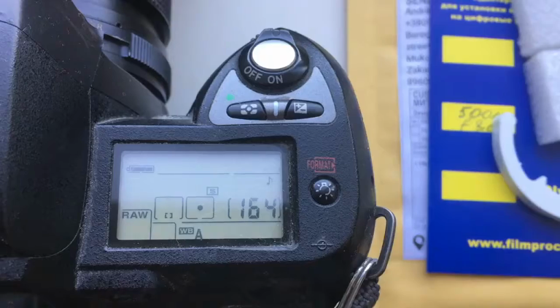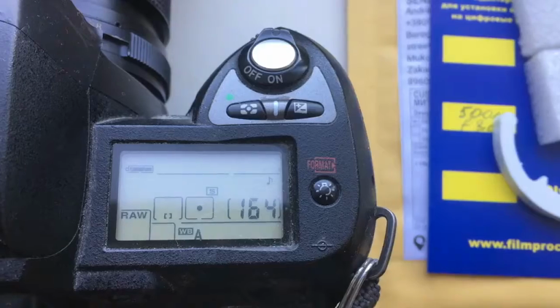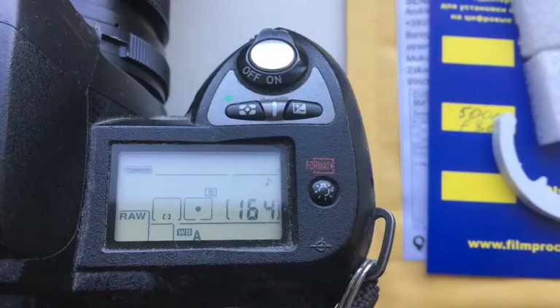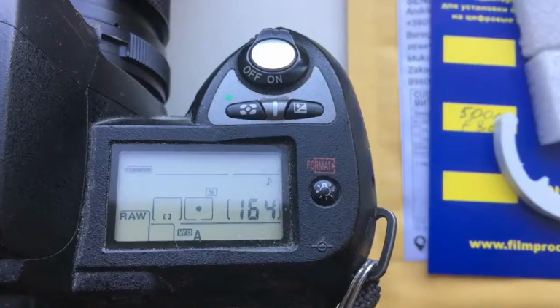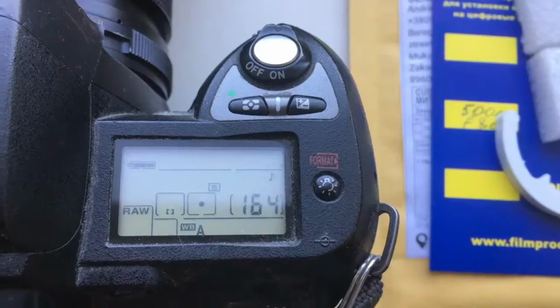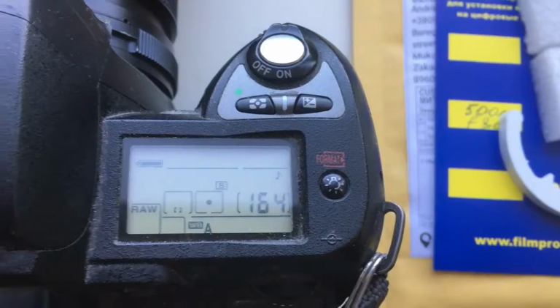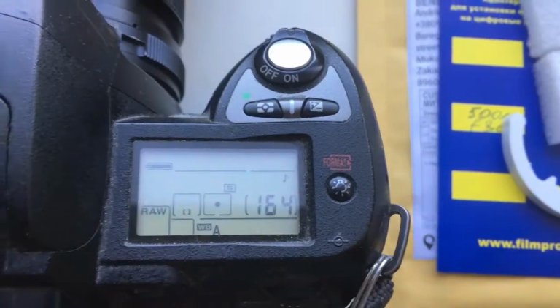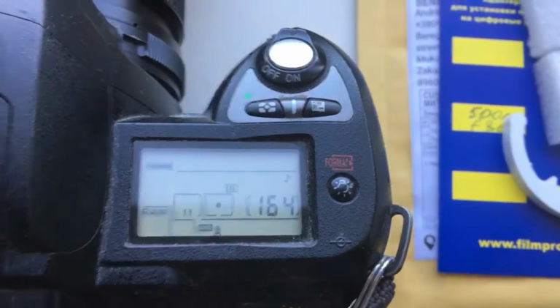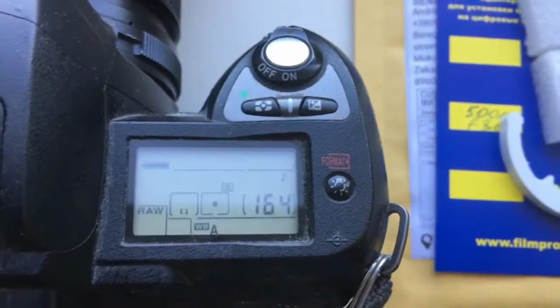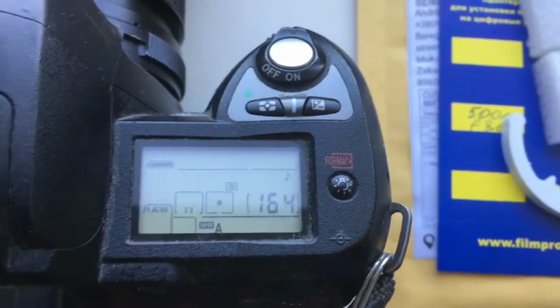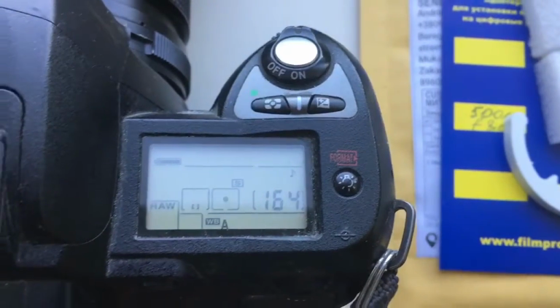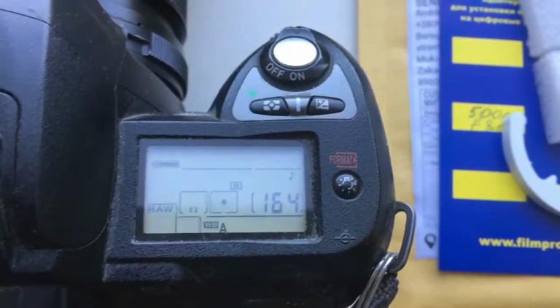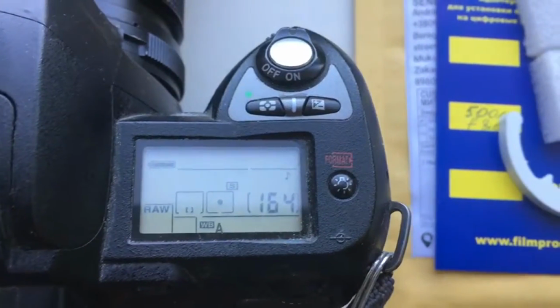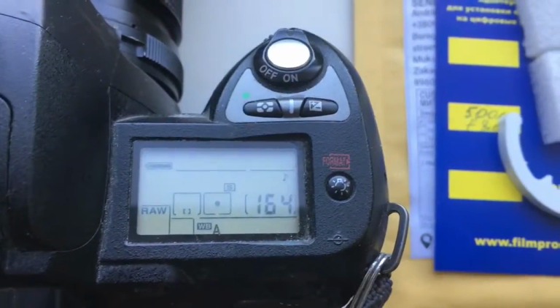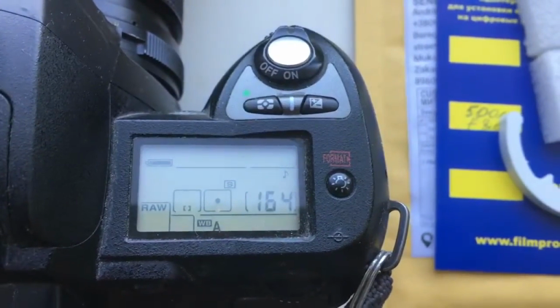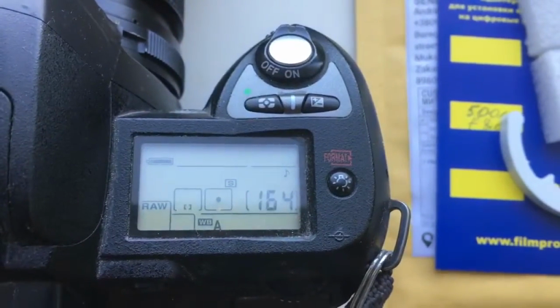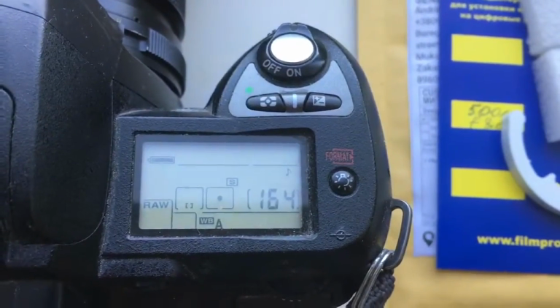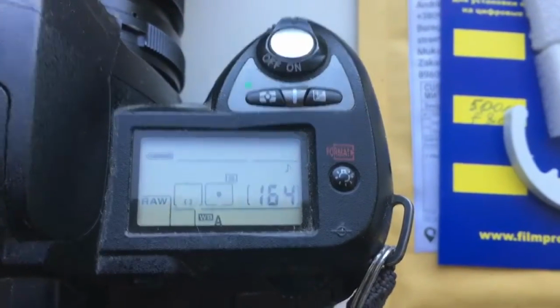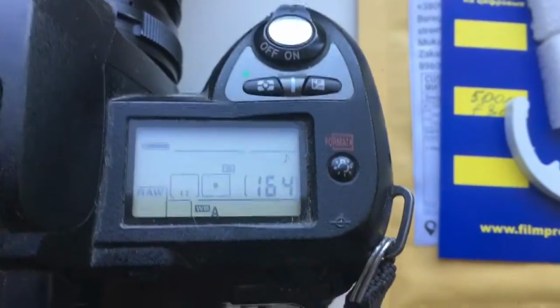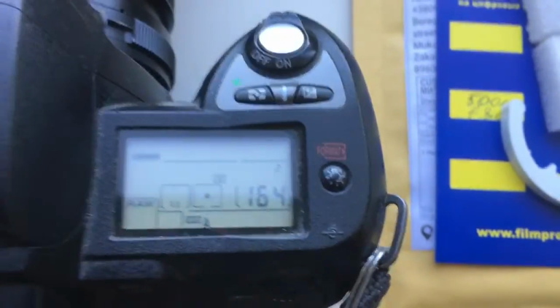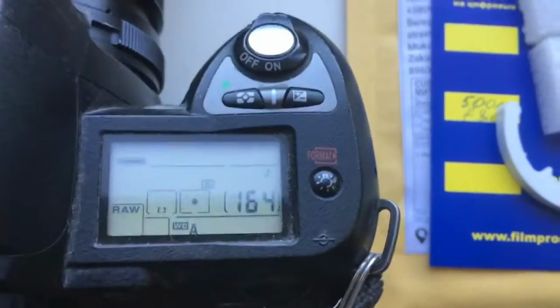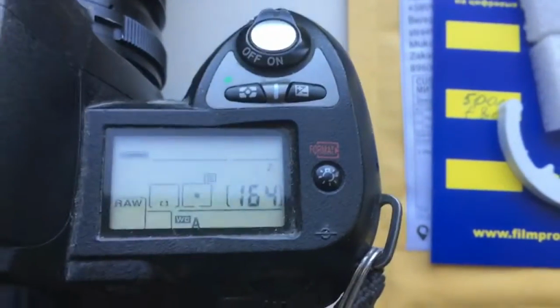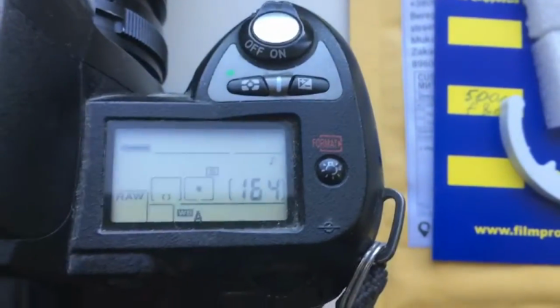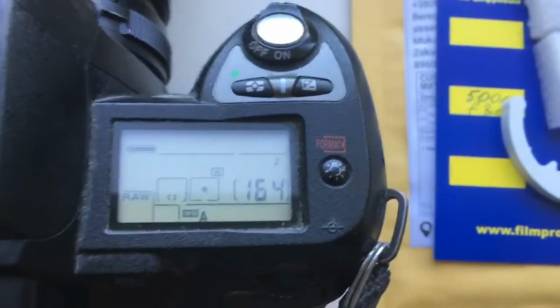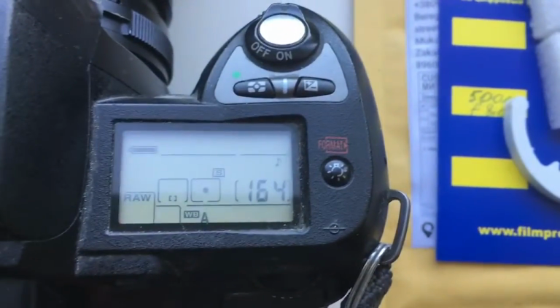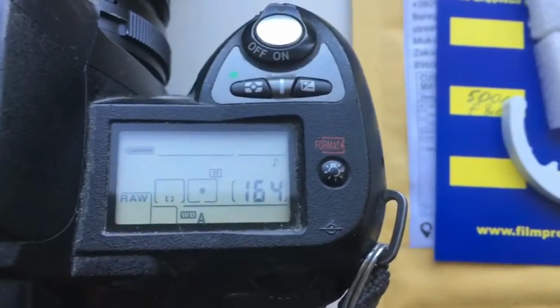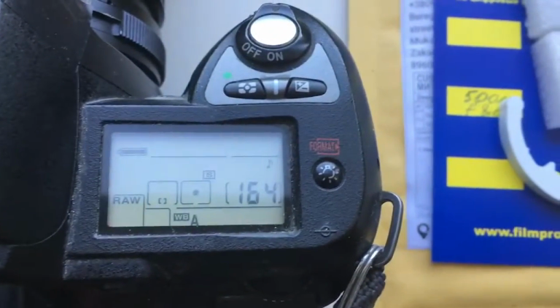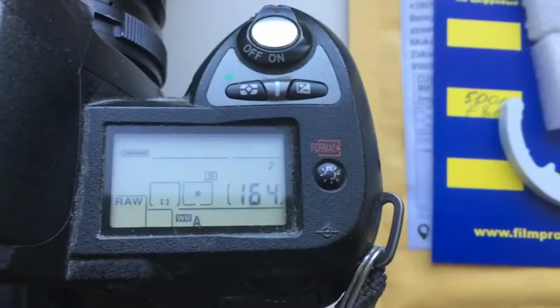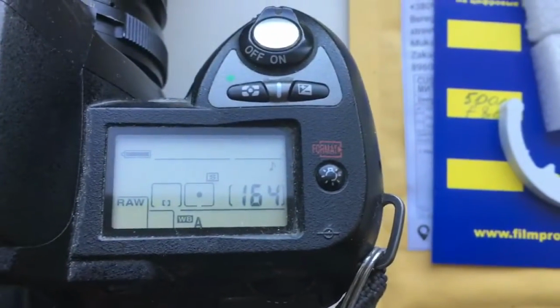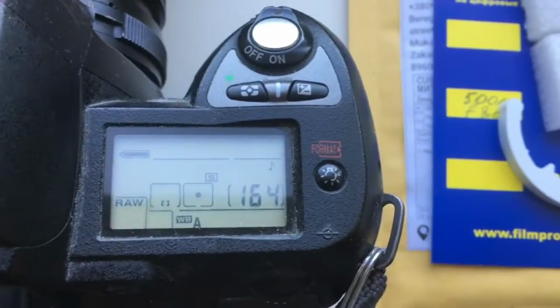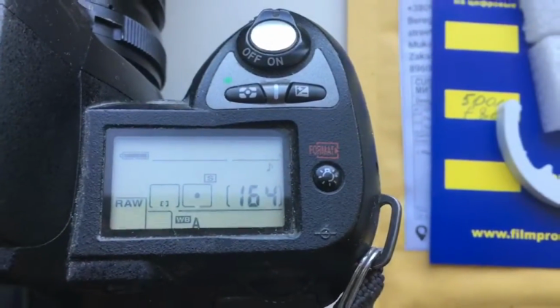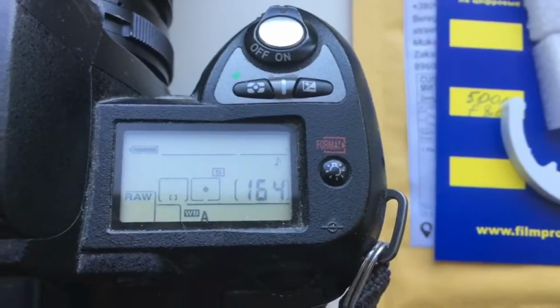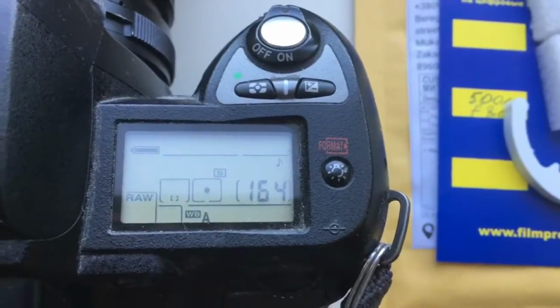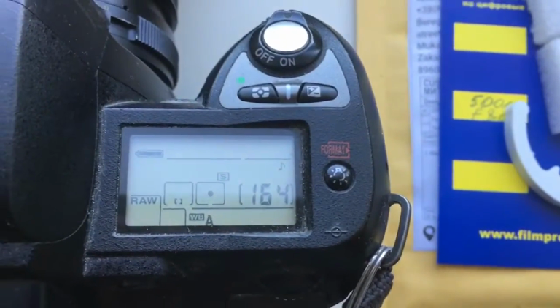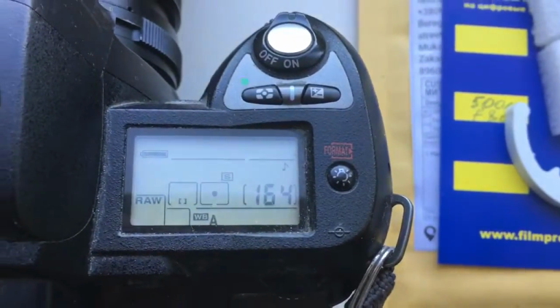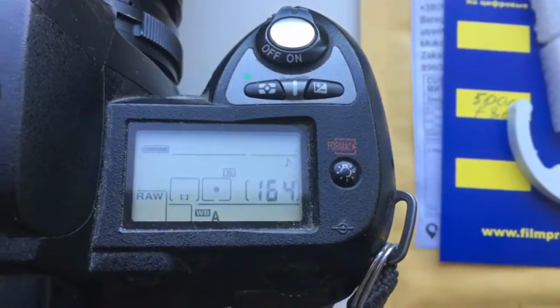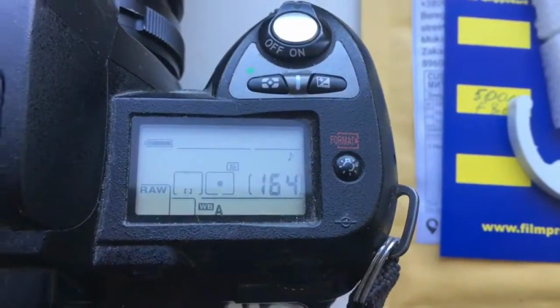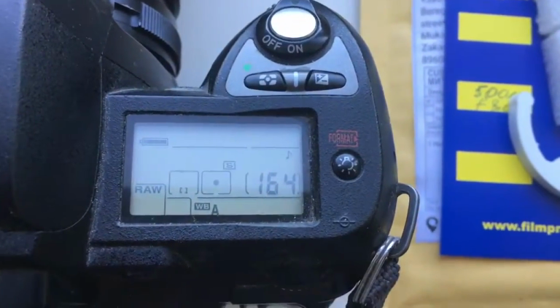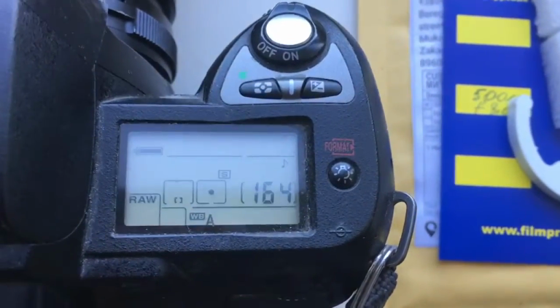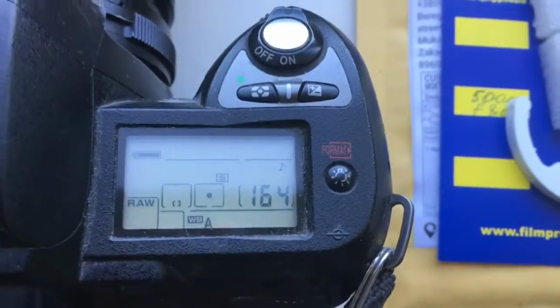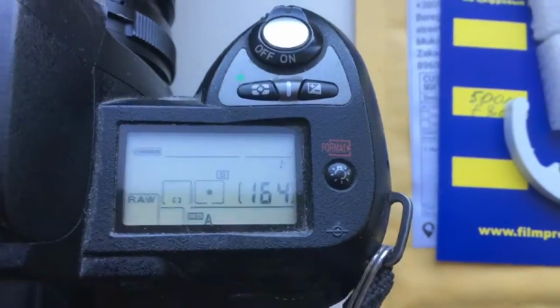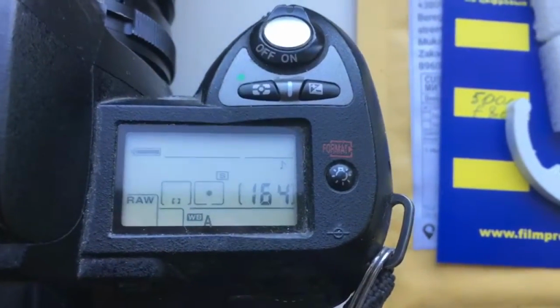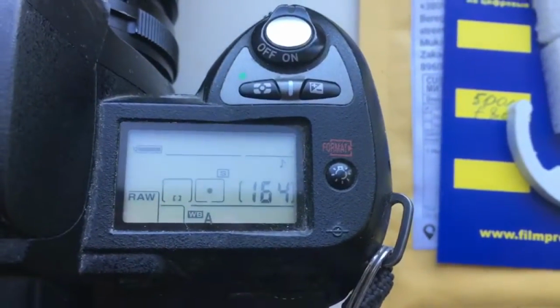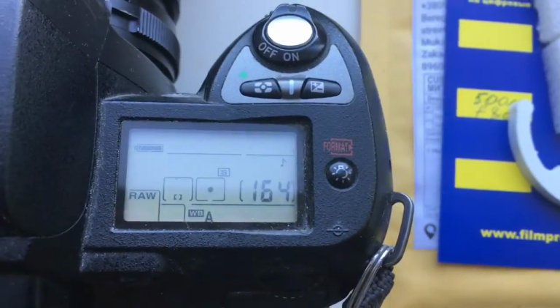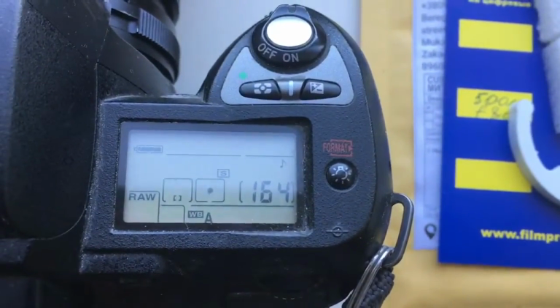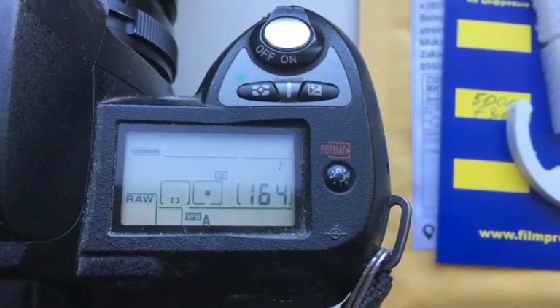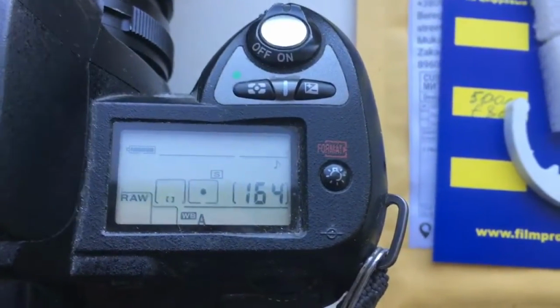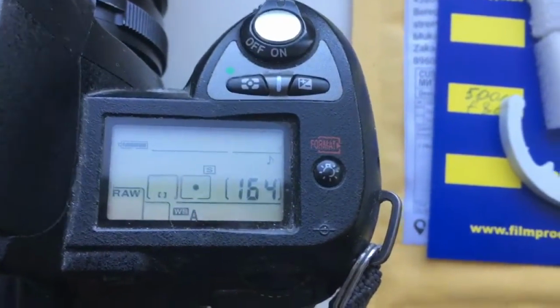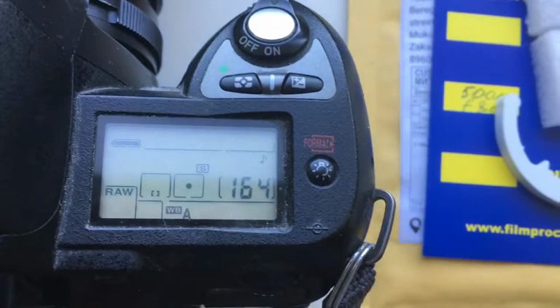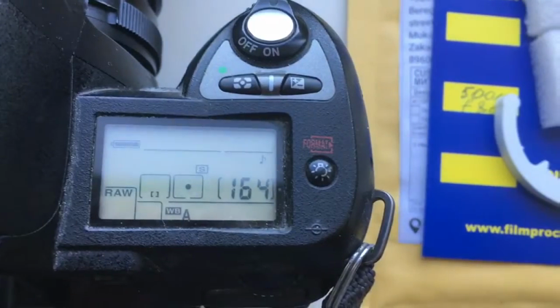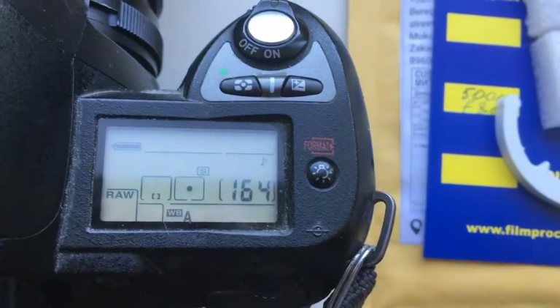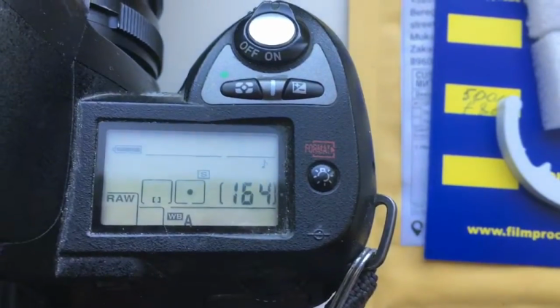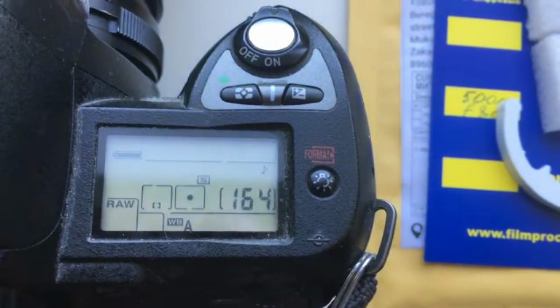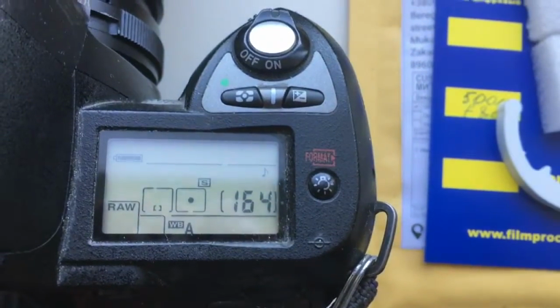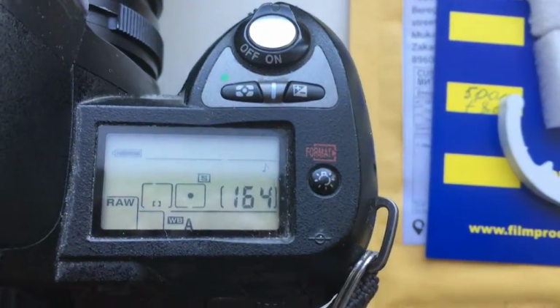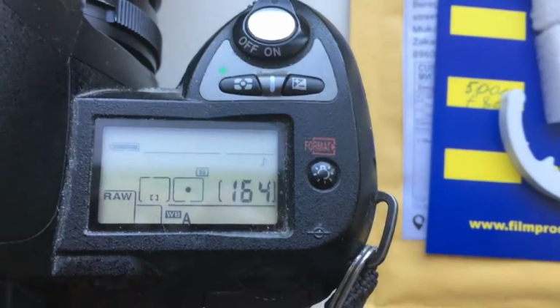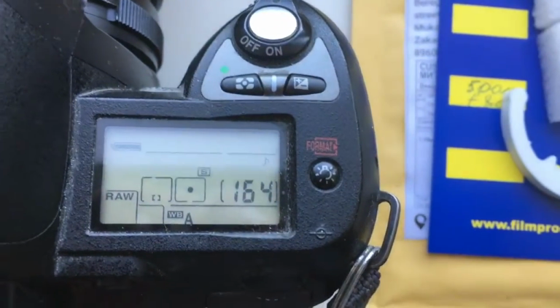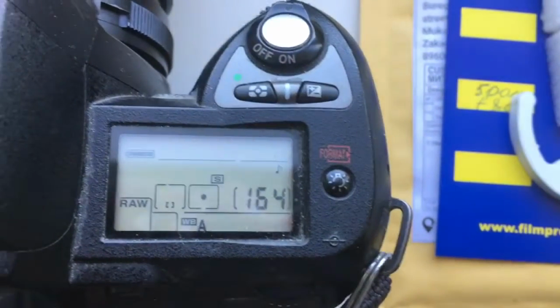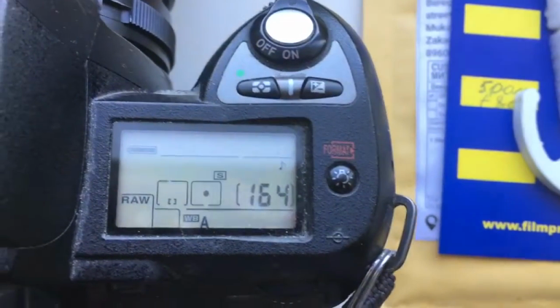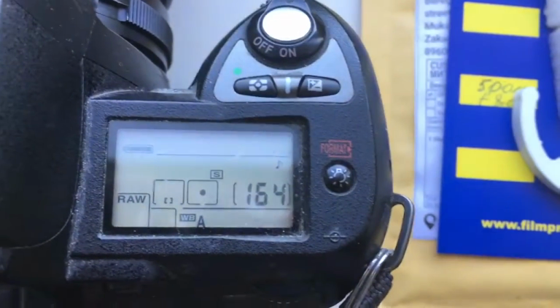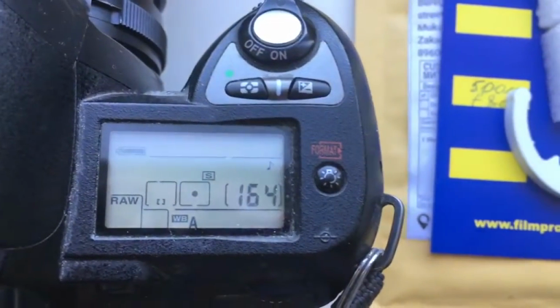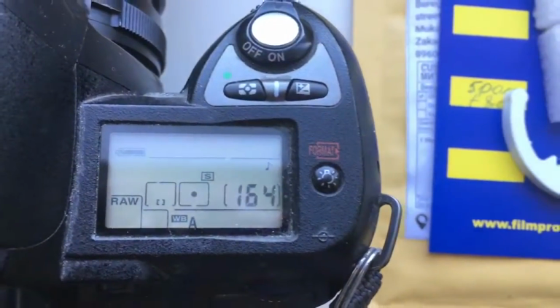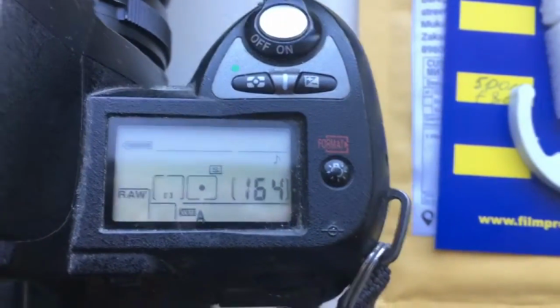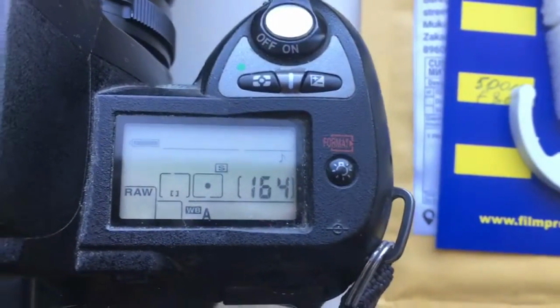Hello Michael, this video is about your chip. Now I check your chip on my testing lens.